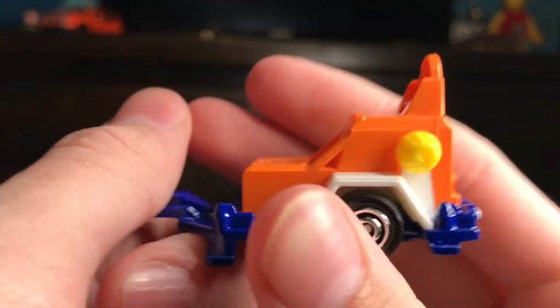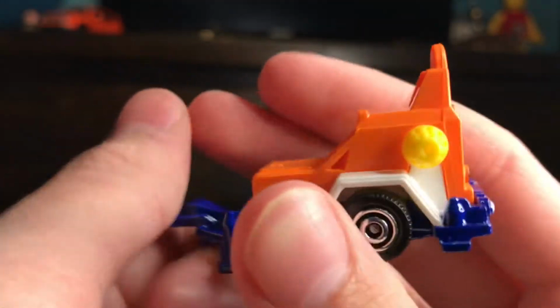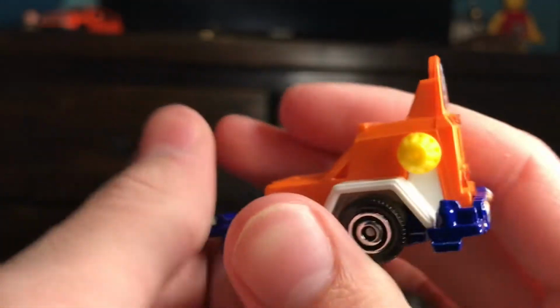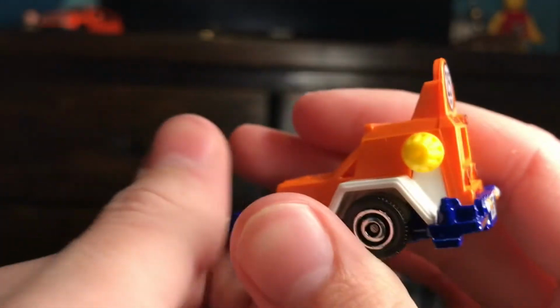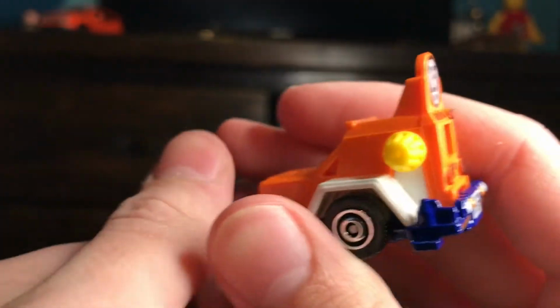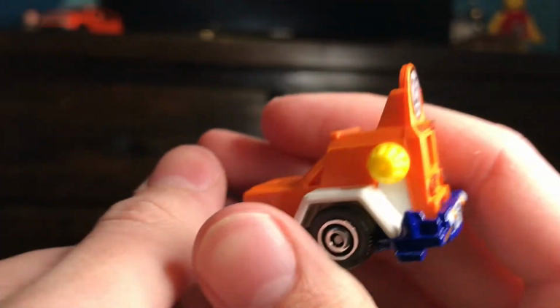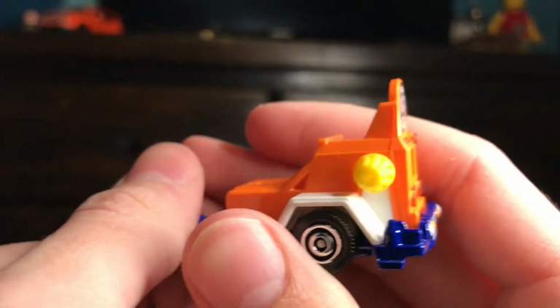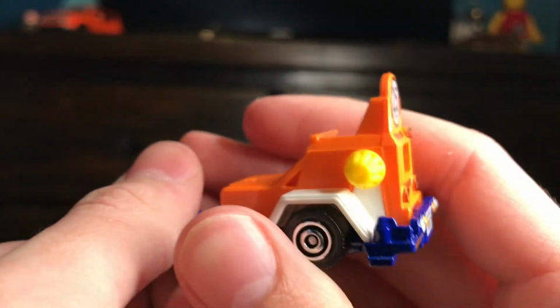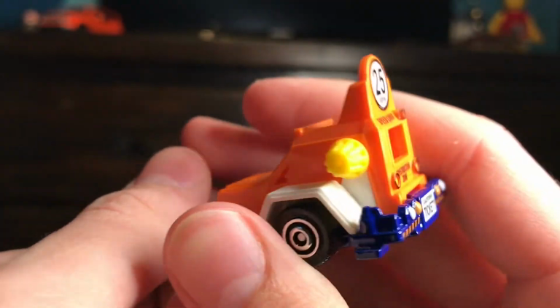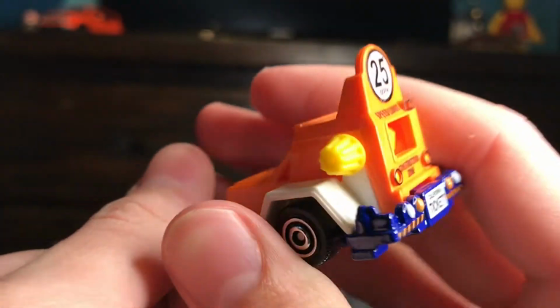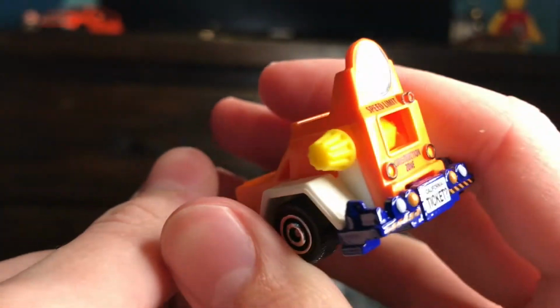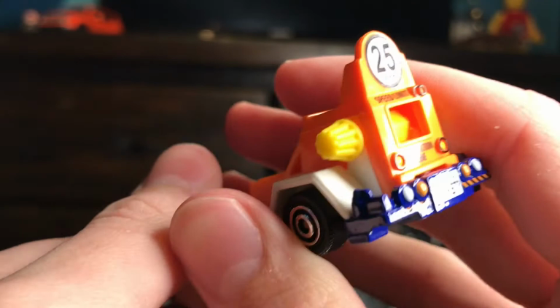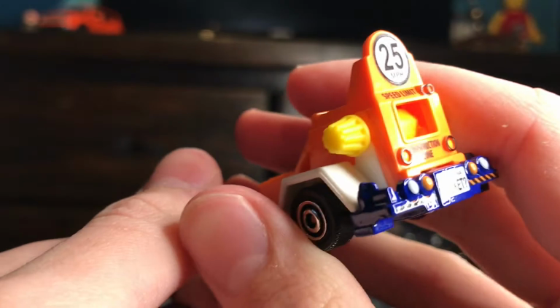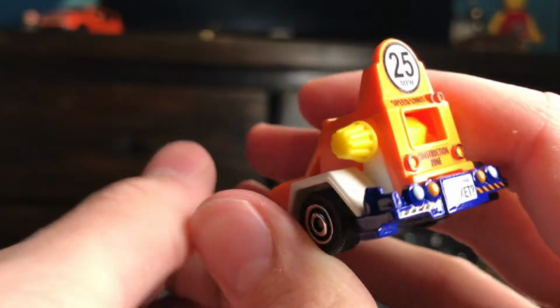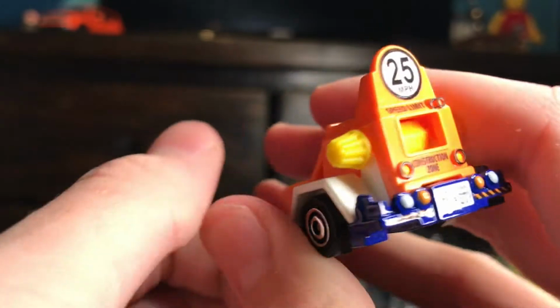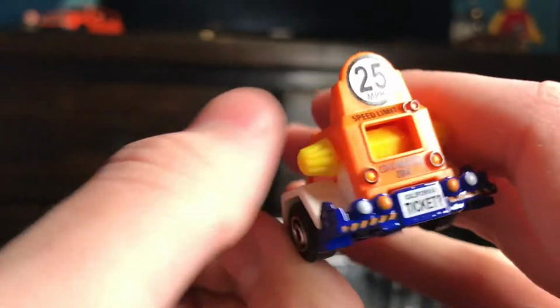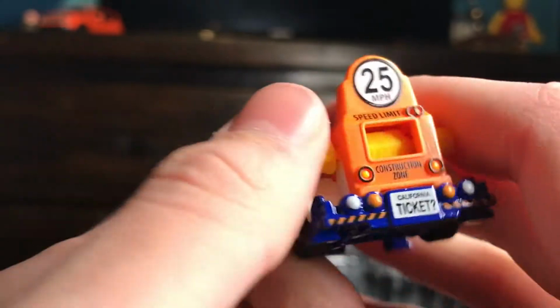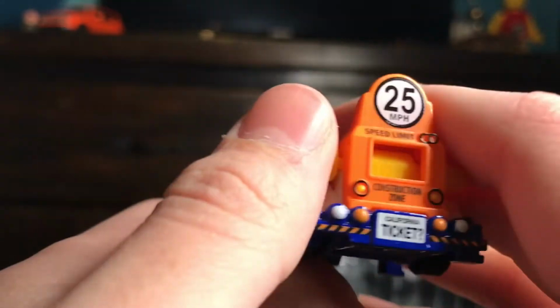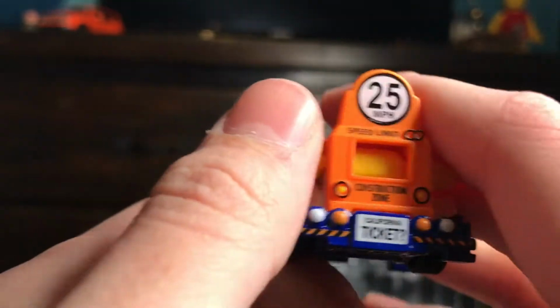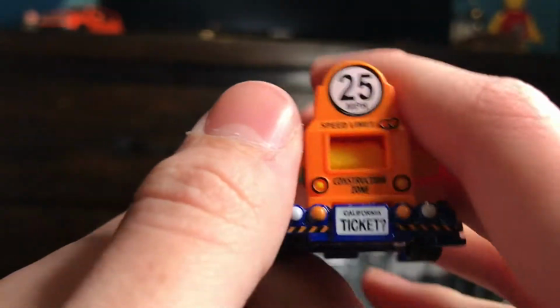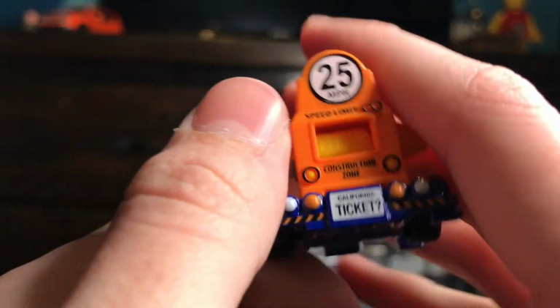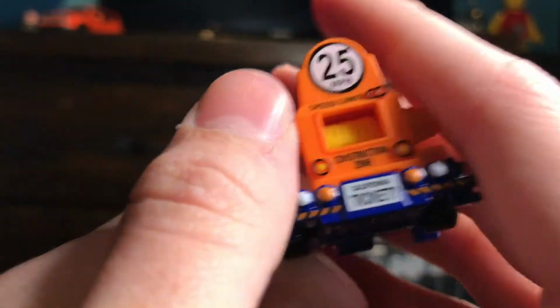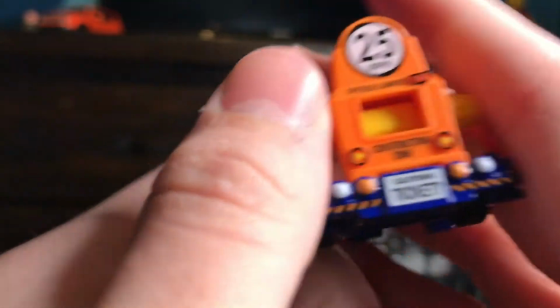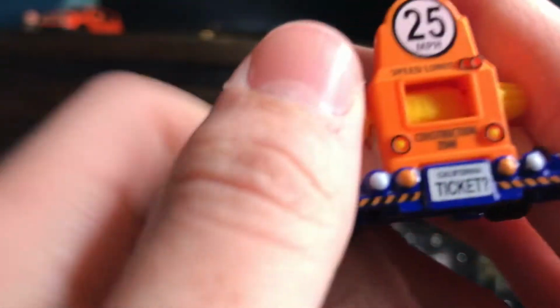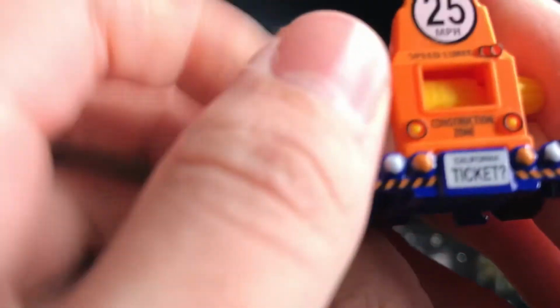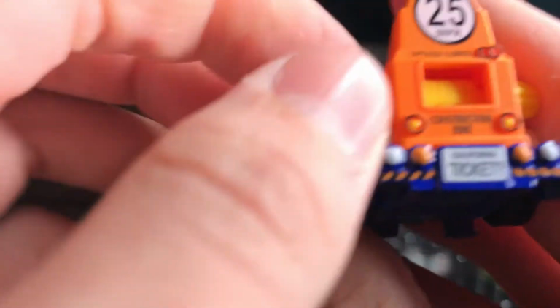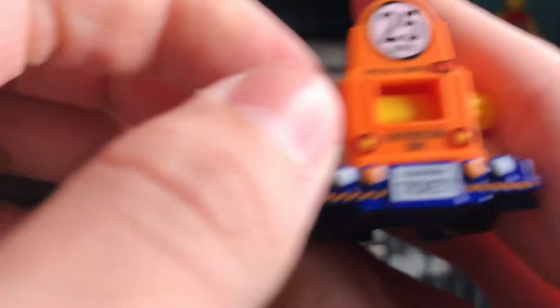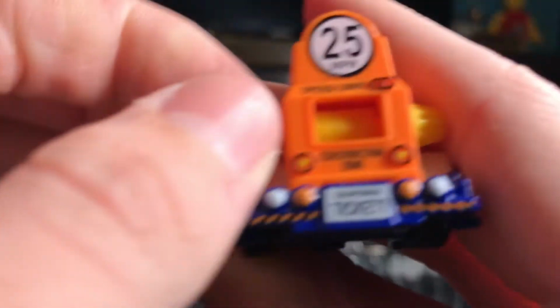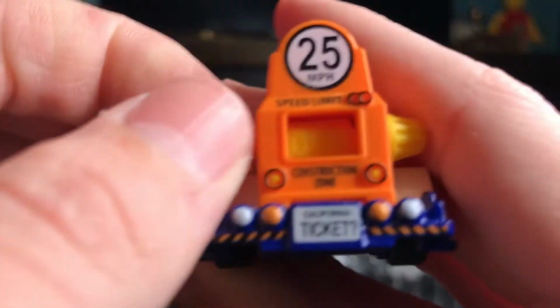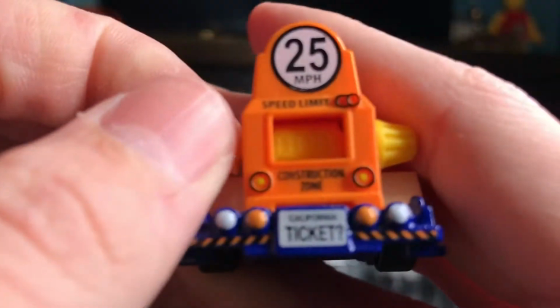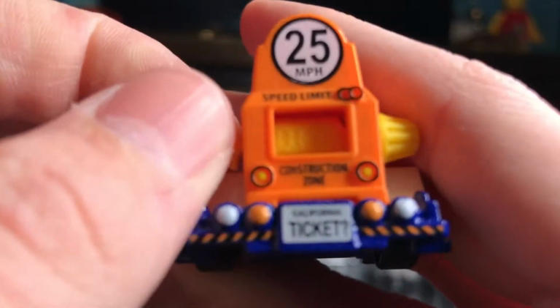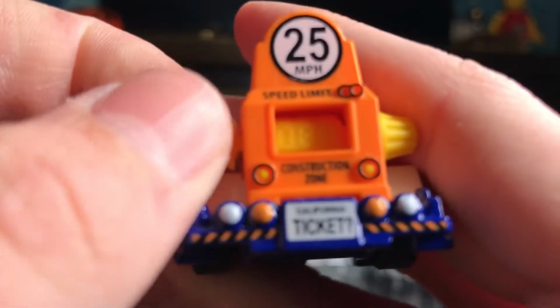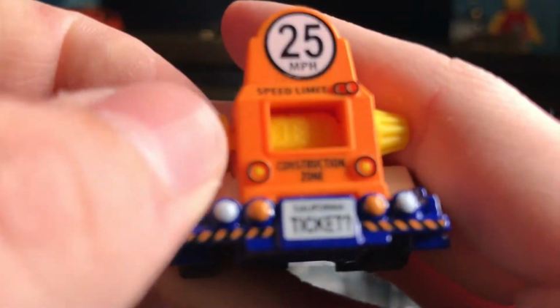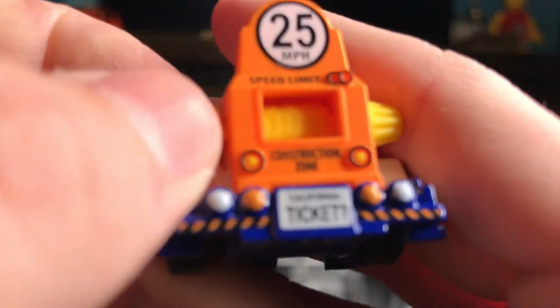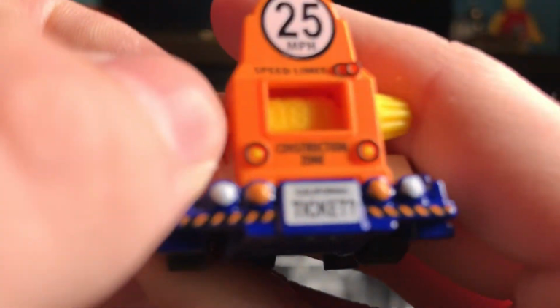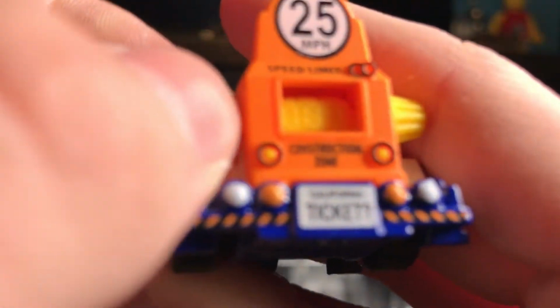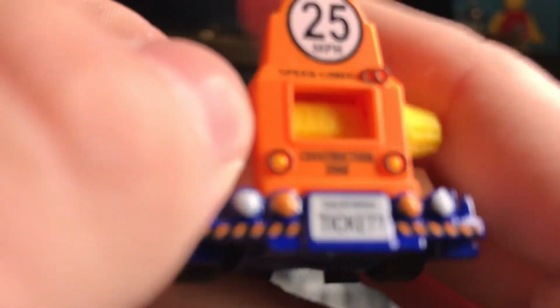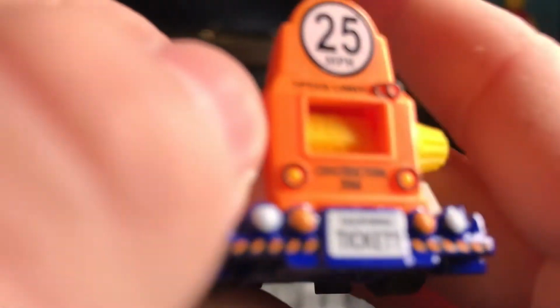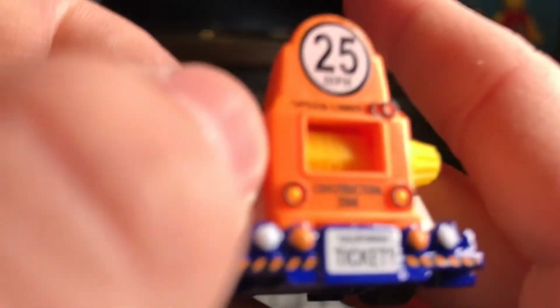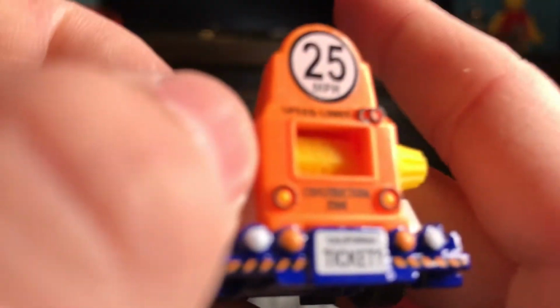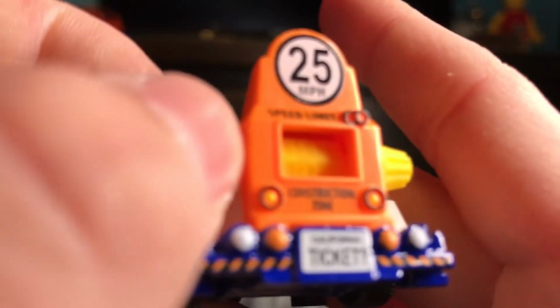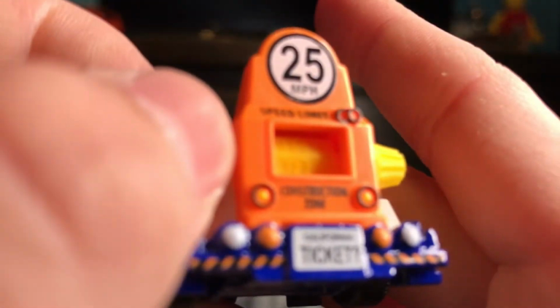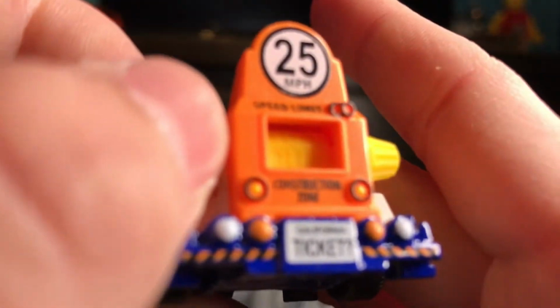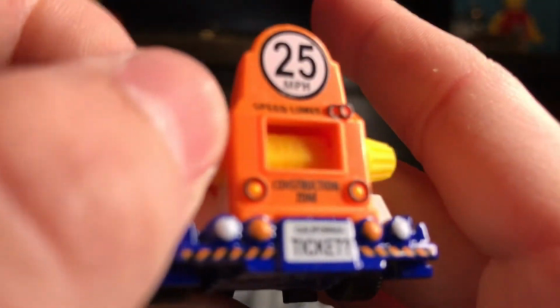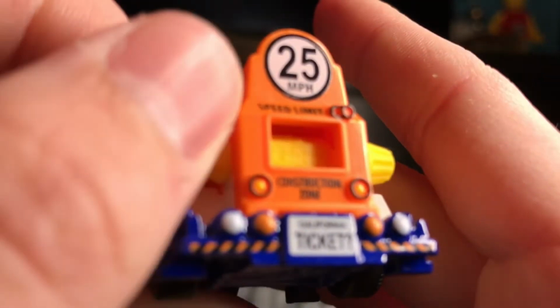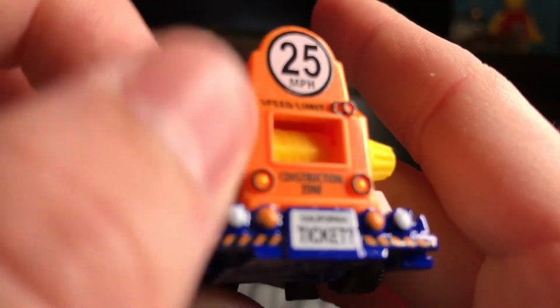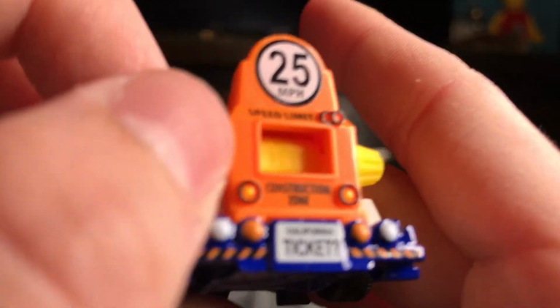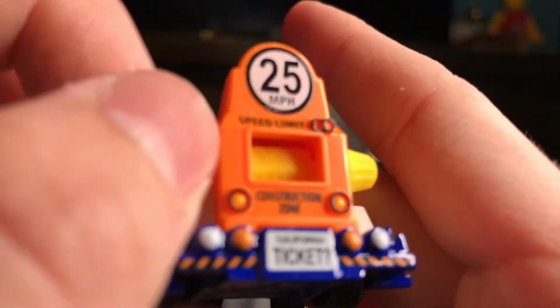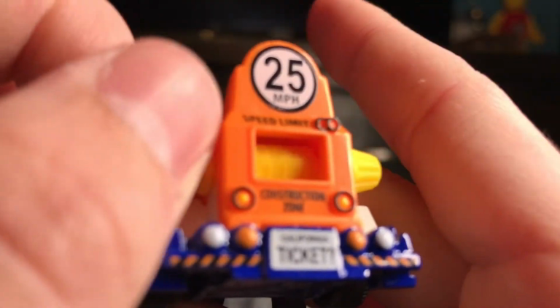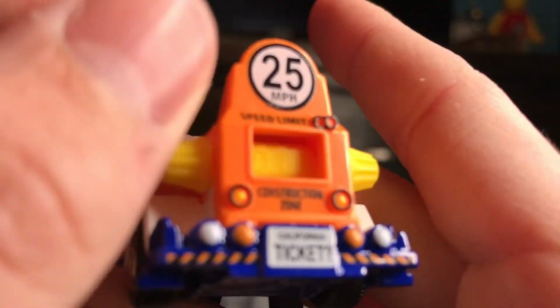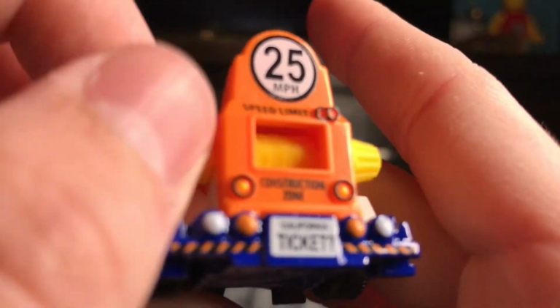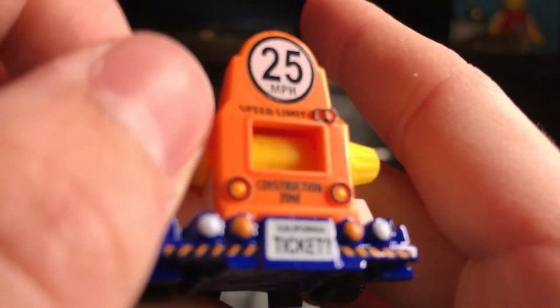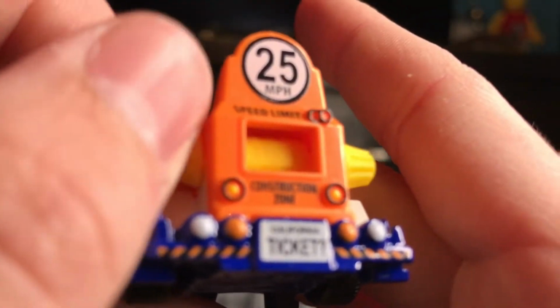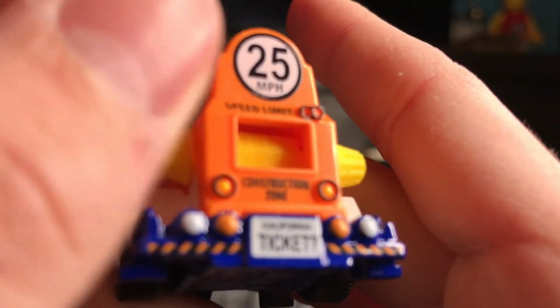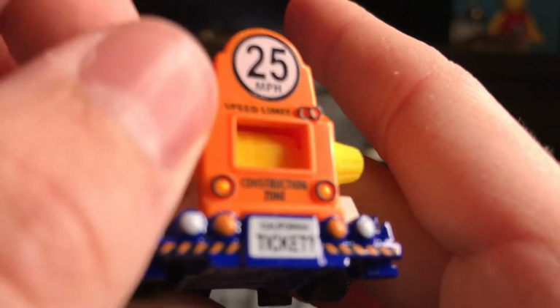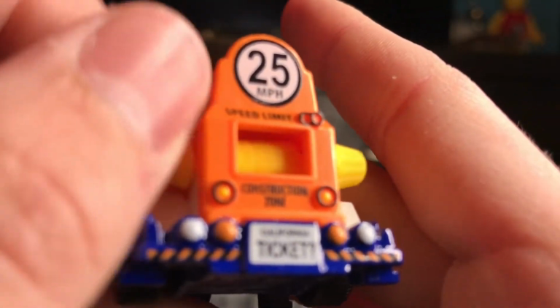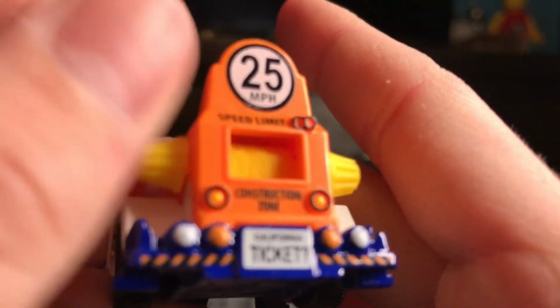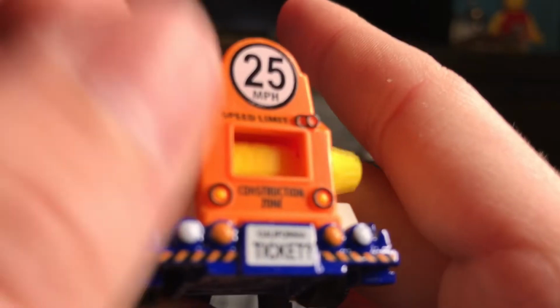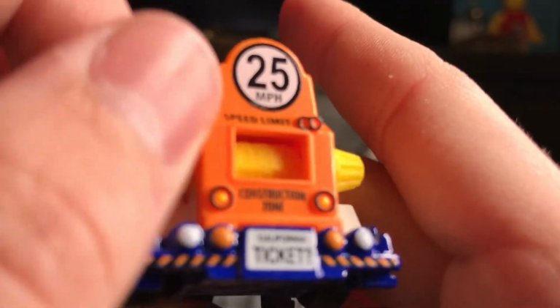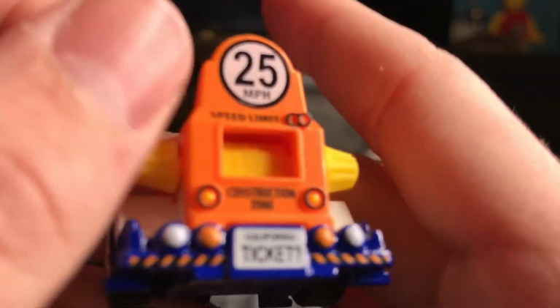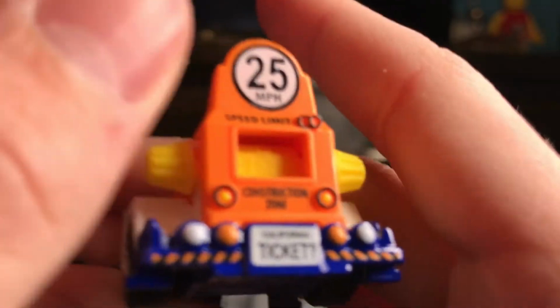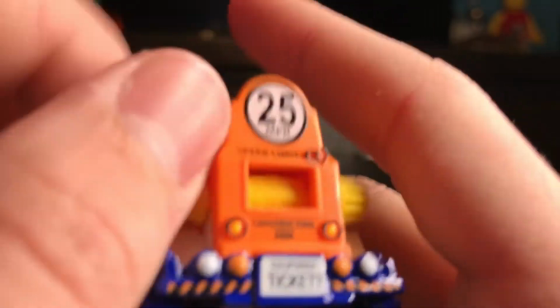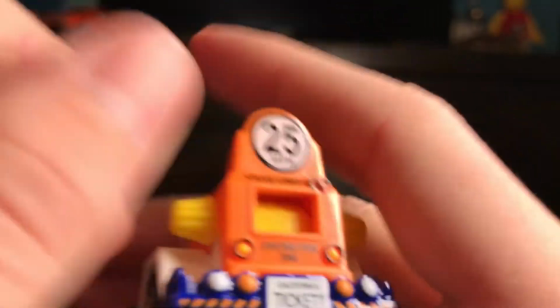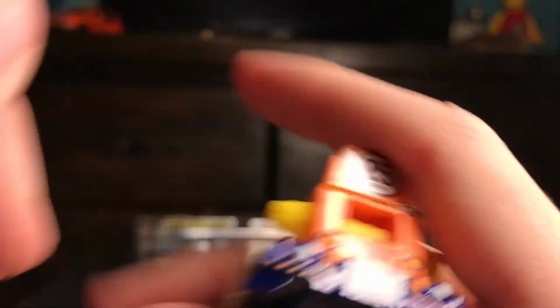This is the speed trapper. I don't remember if mine's done a video on this. You can spin the little things in there.